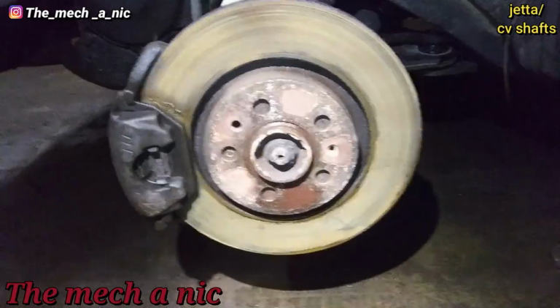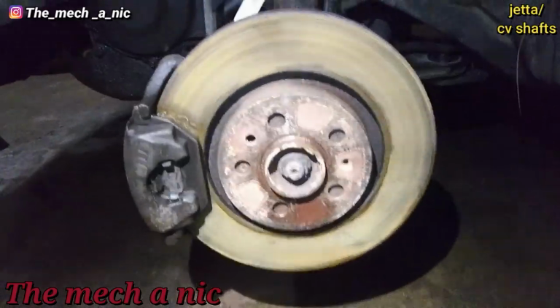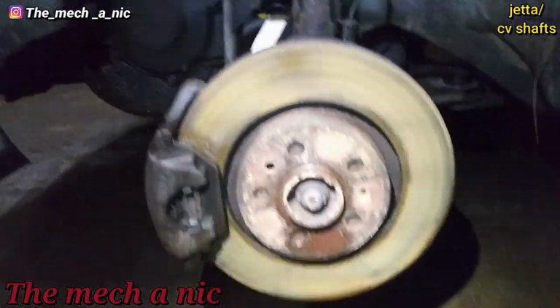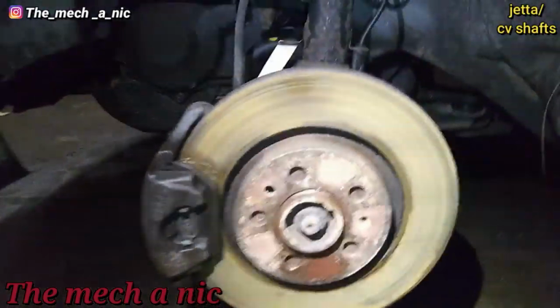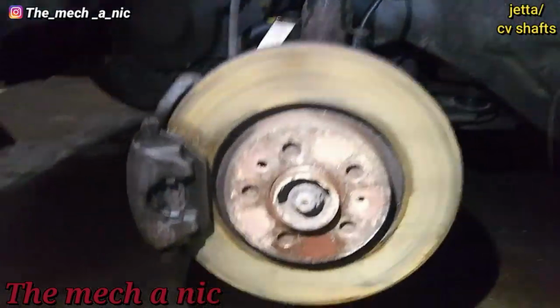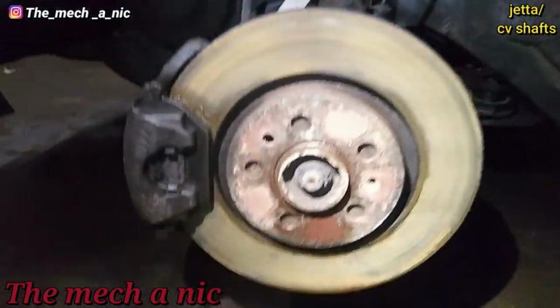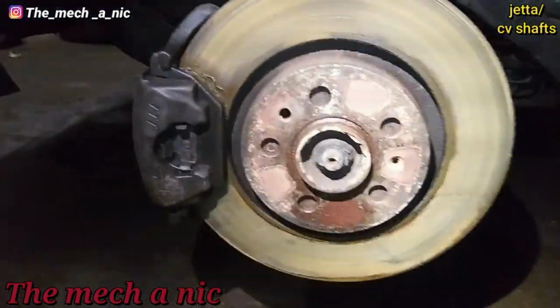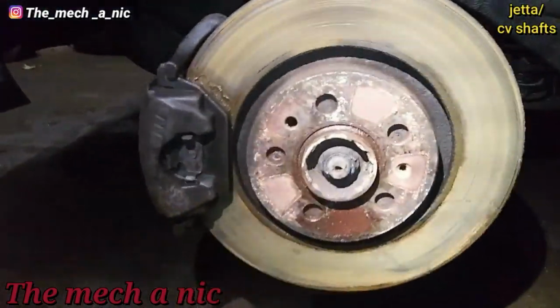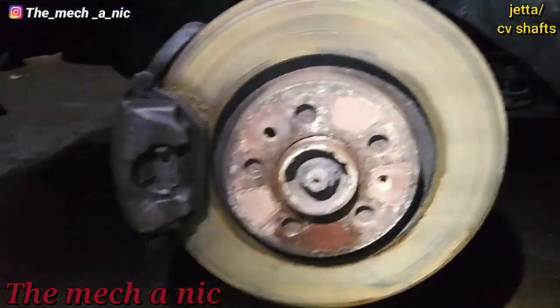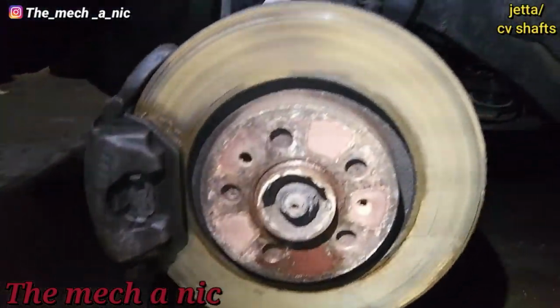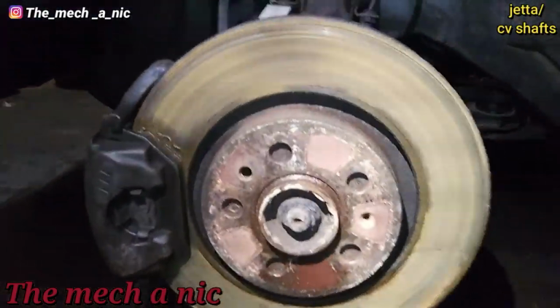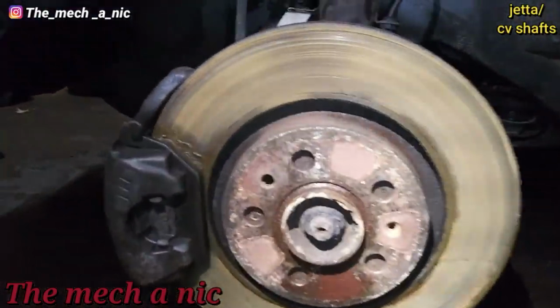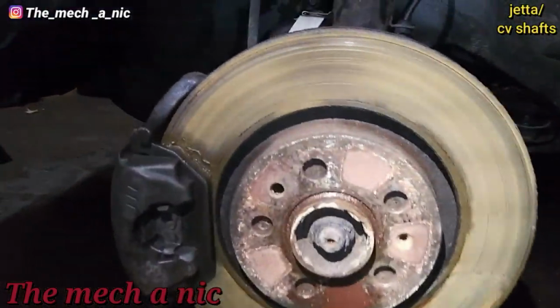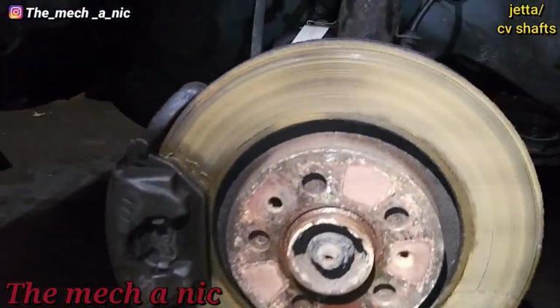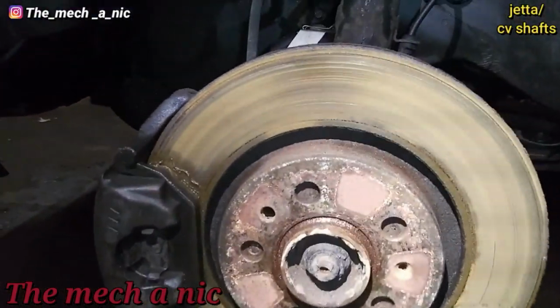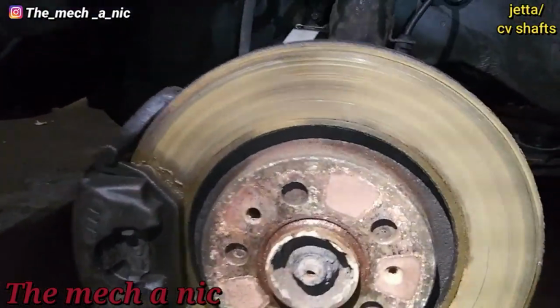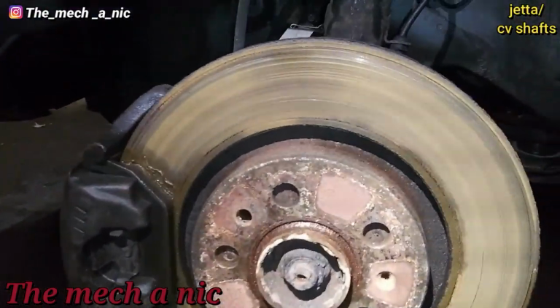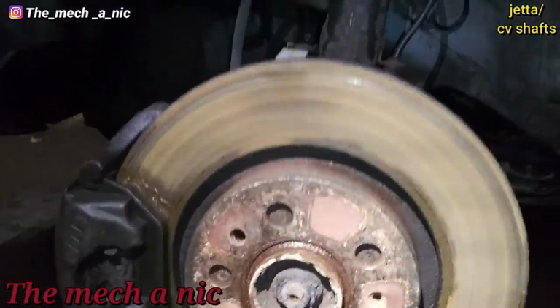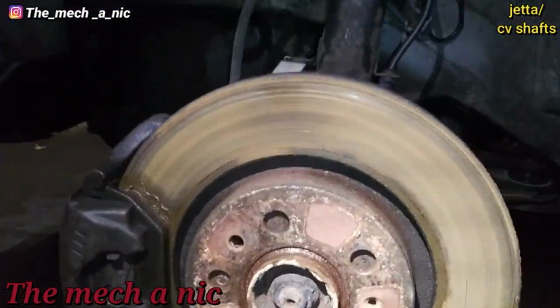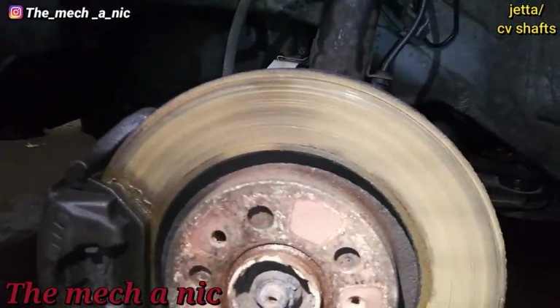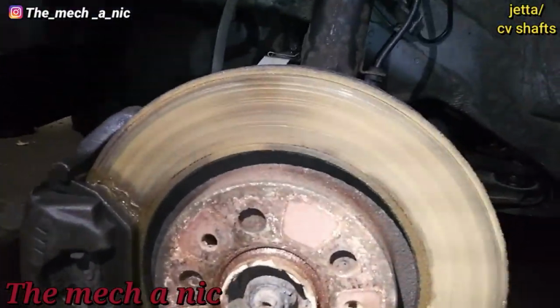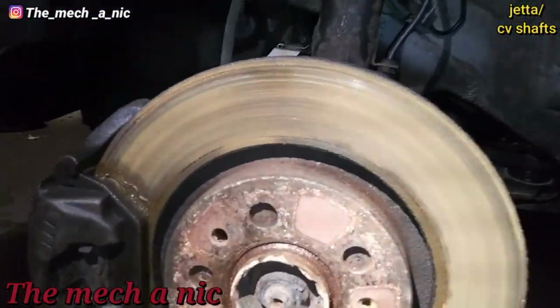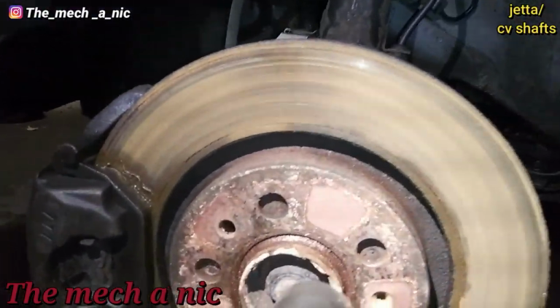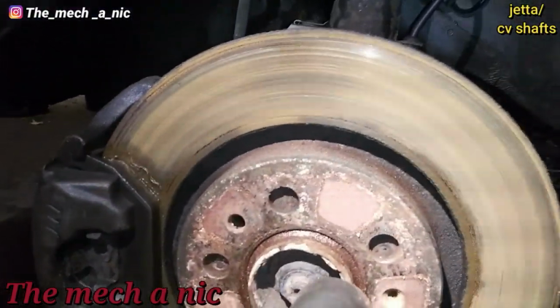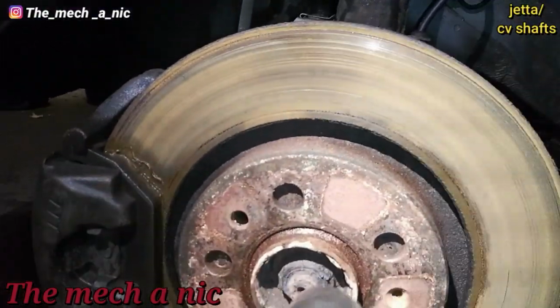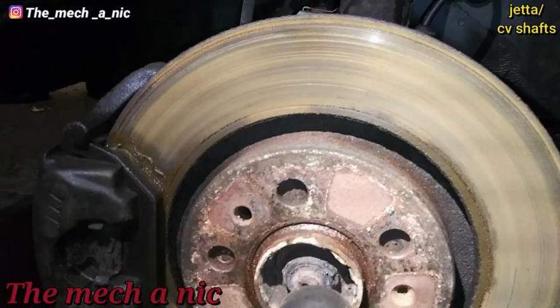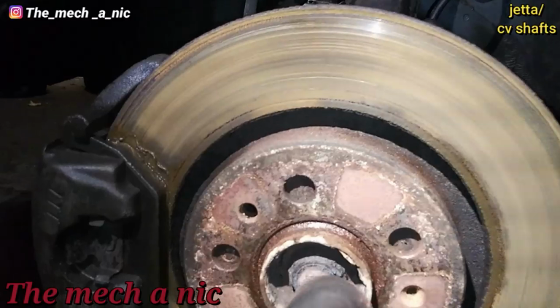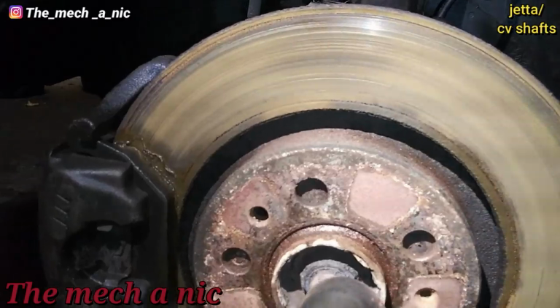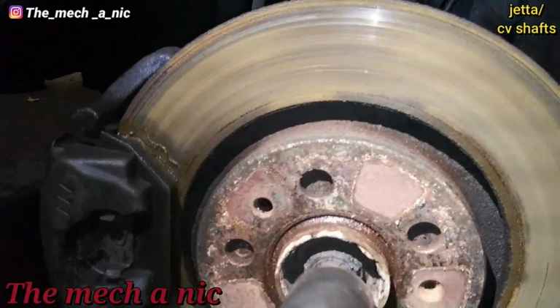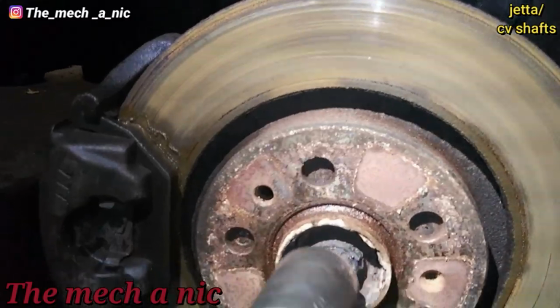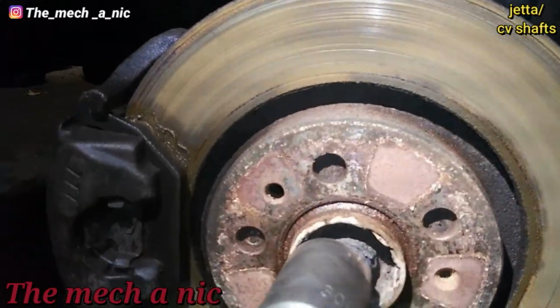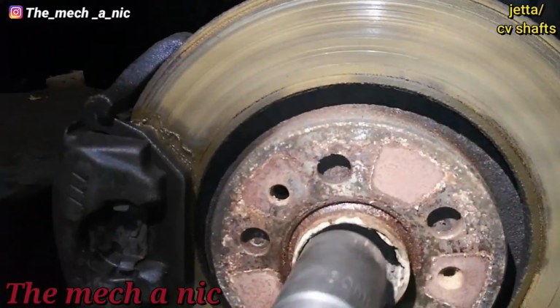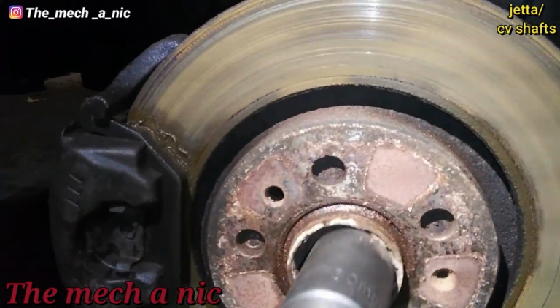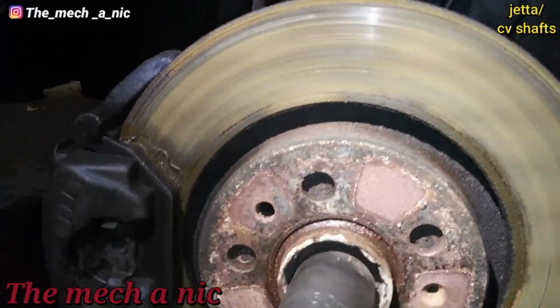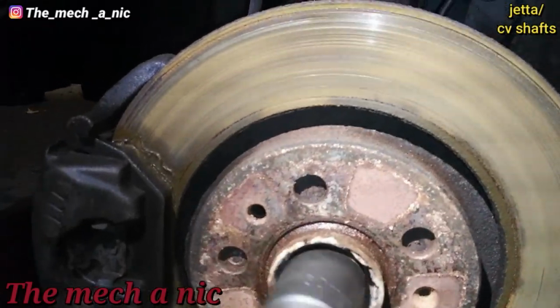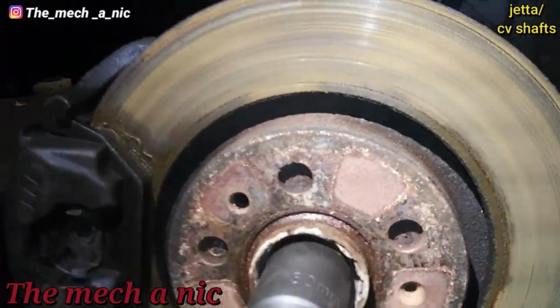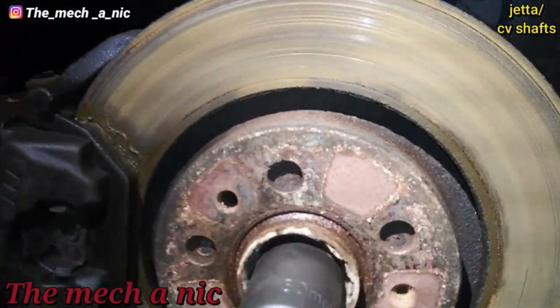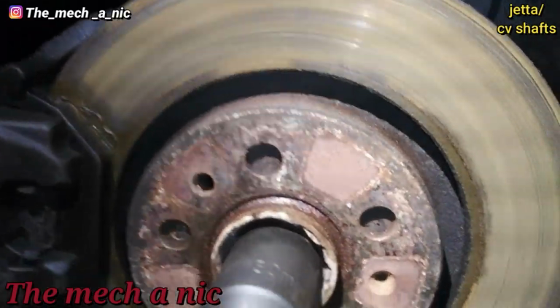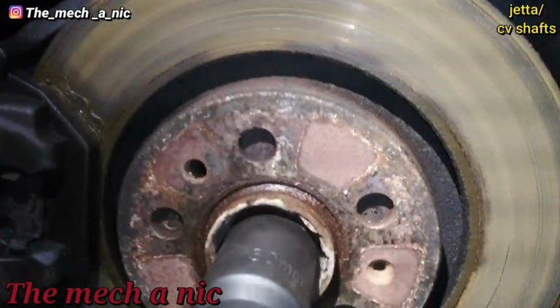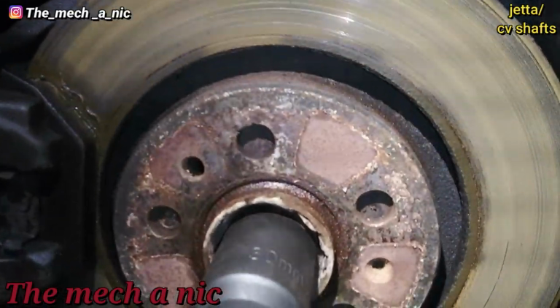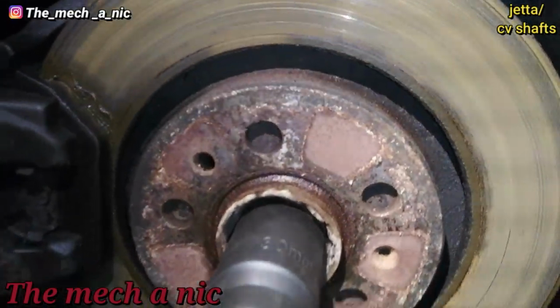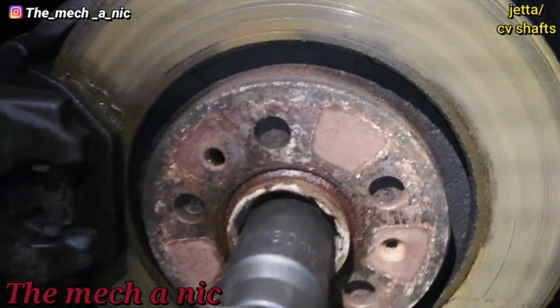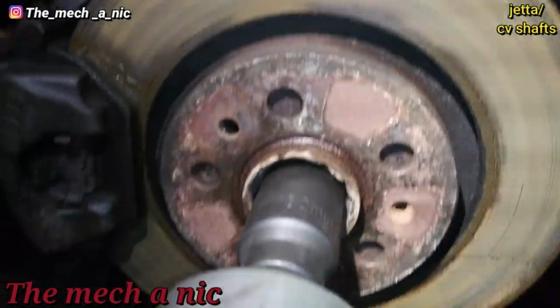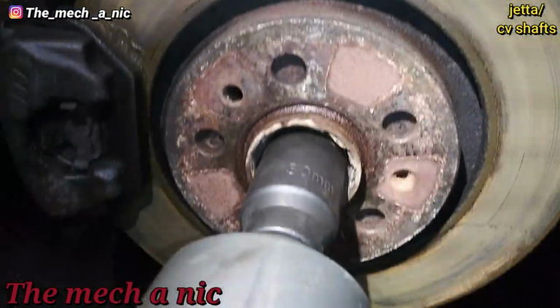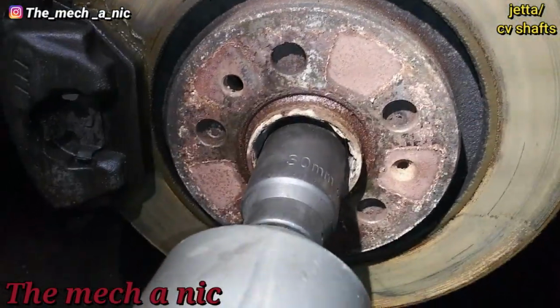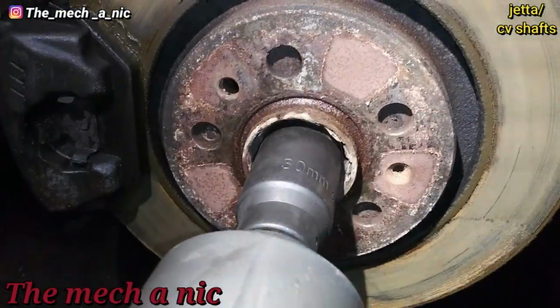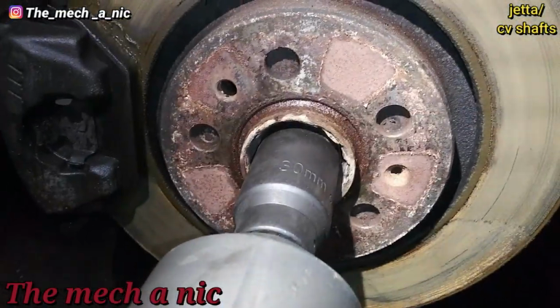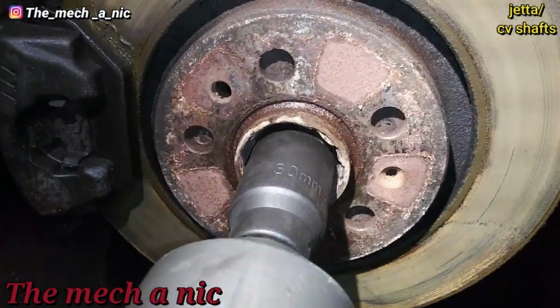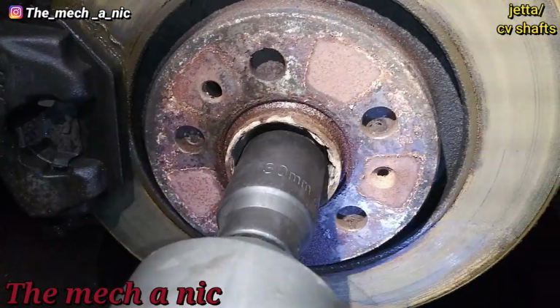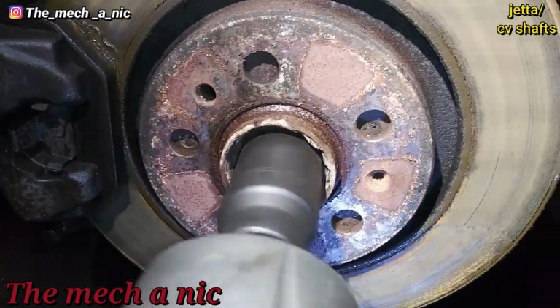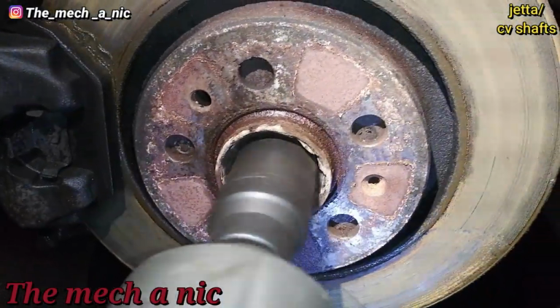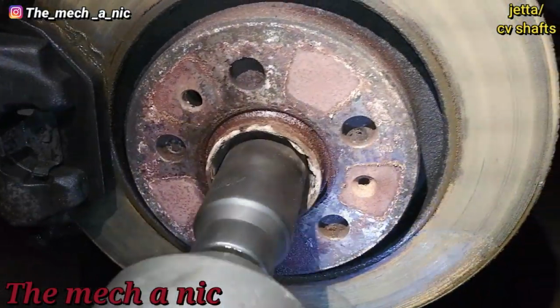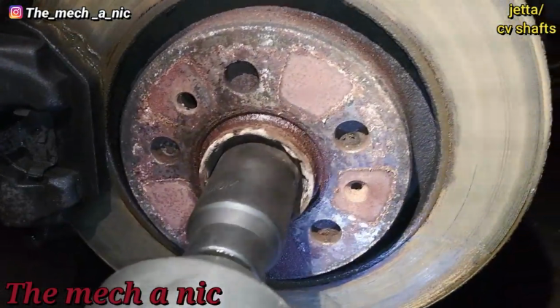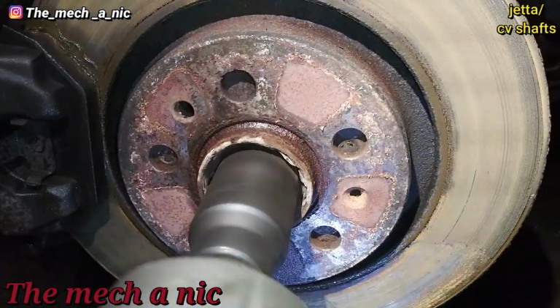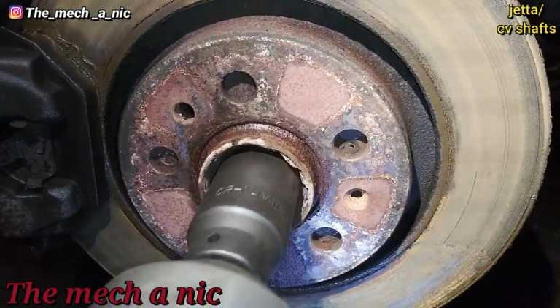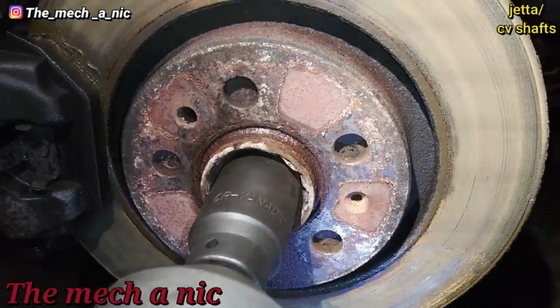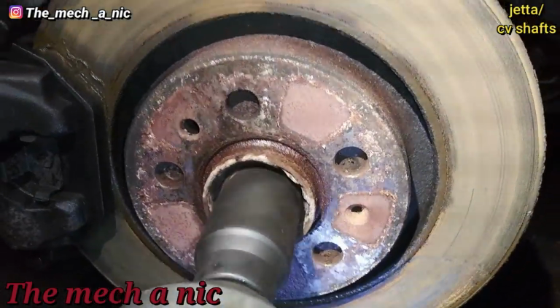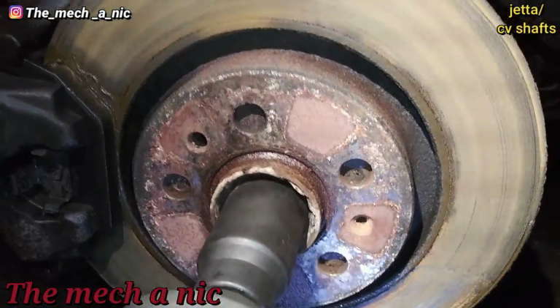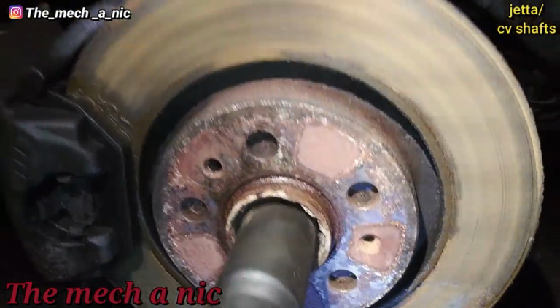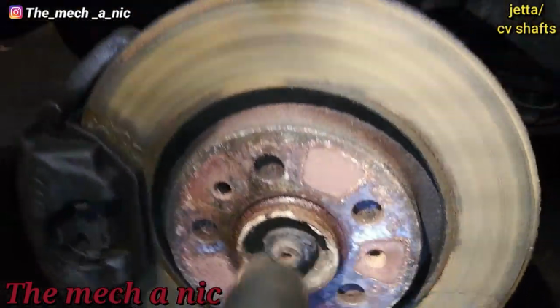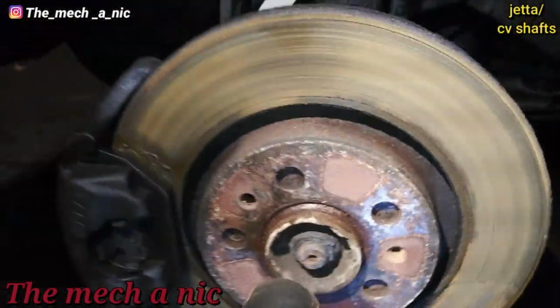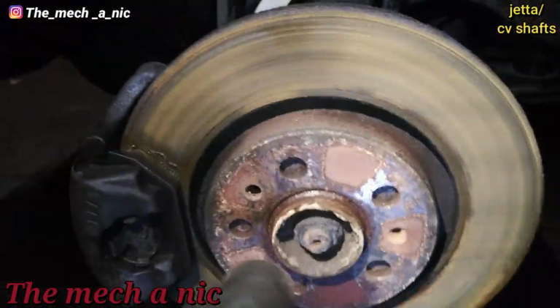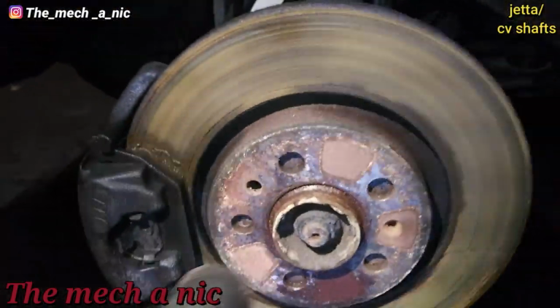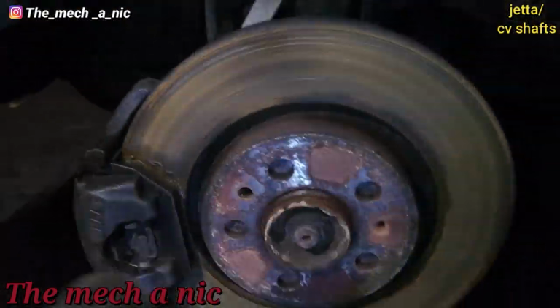That was a failed attempt. Even on the very first hit of the impact, all it did was spin. There's really nothing there to grab onto.